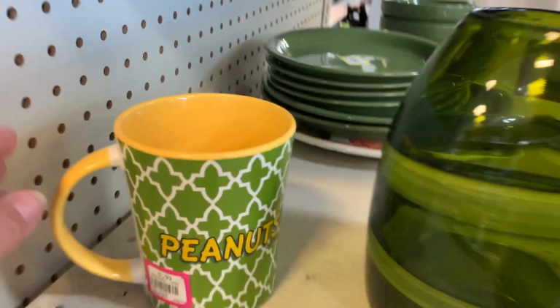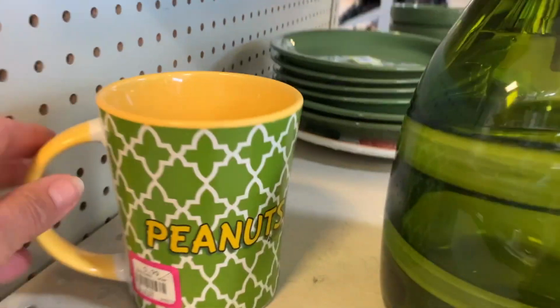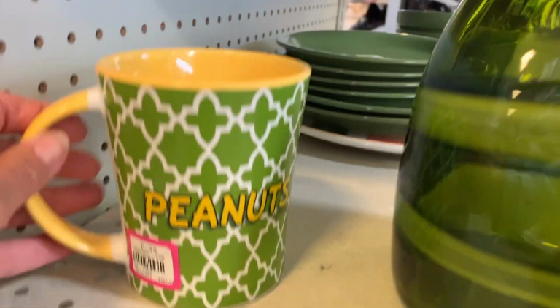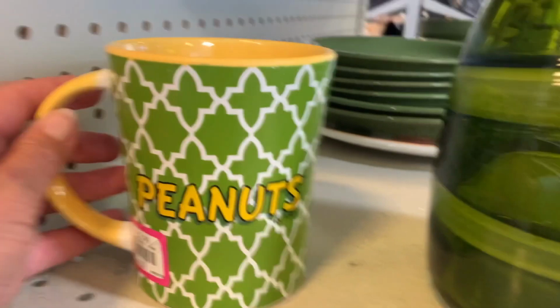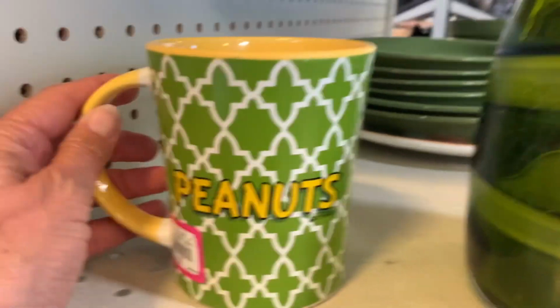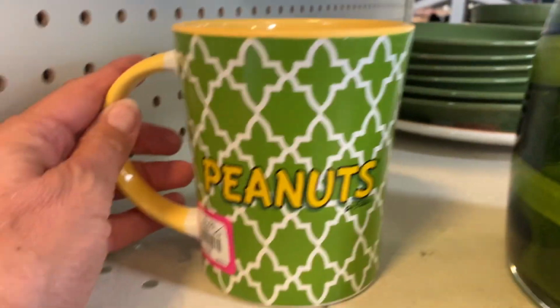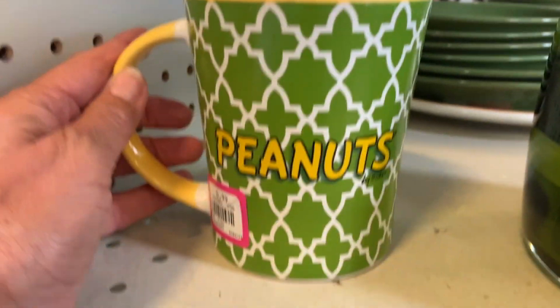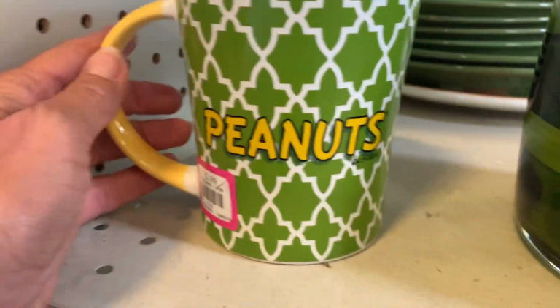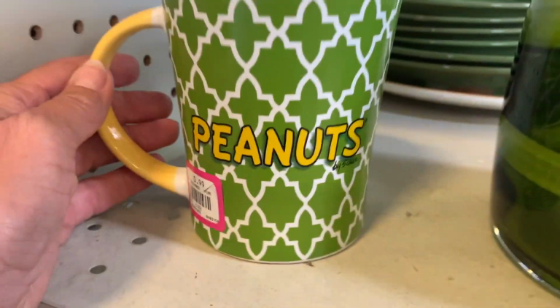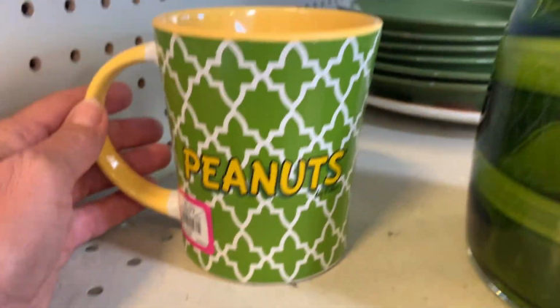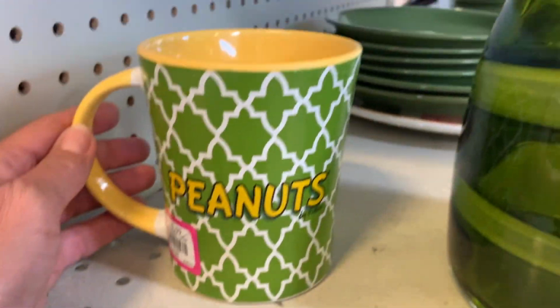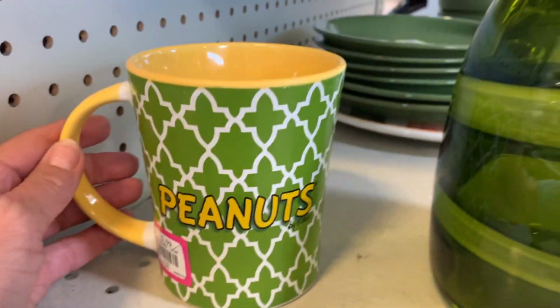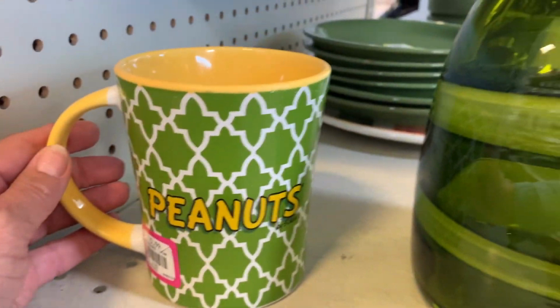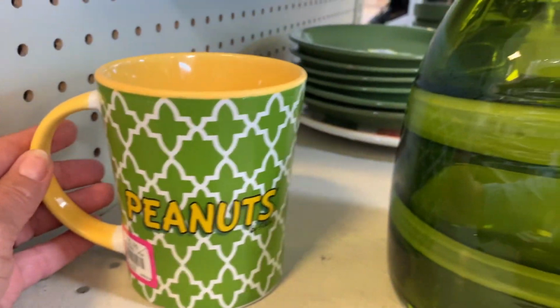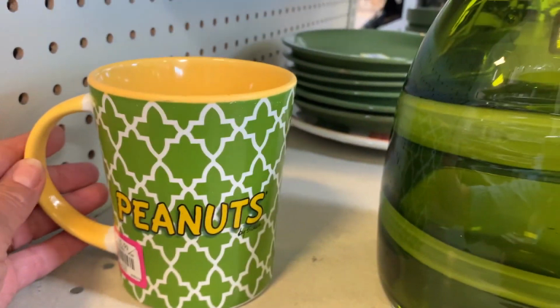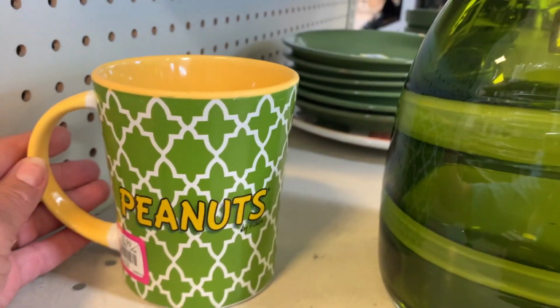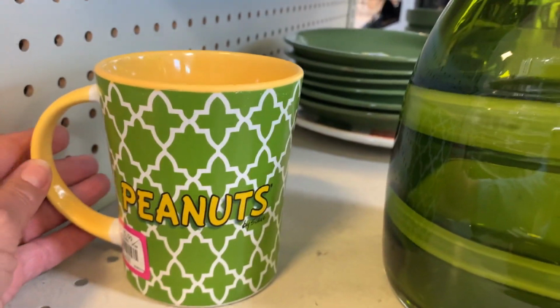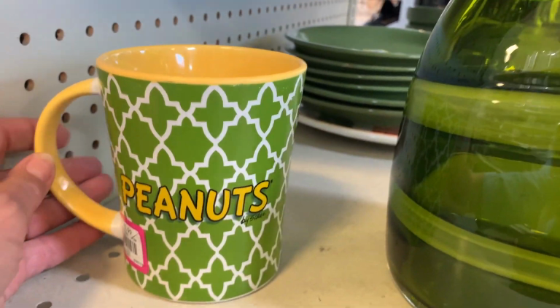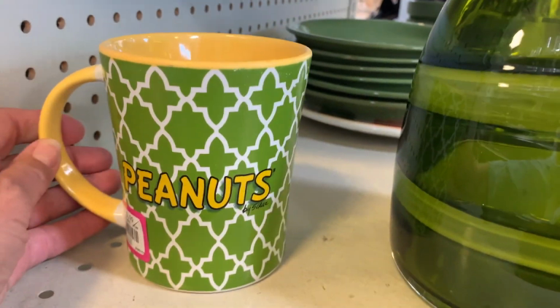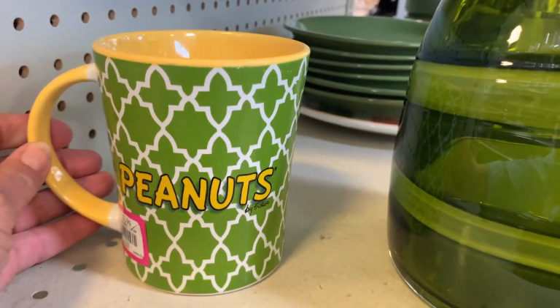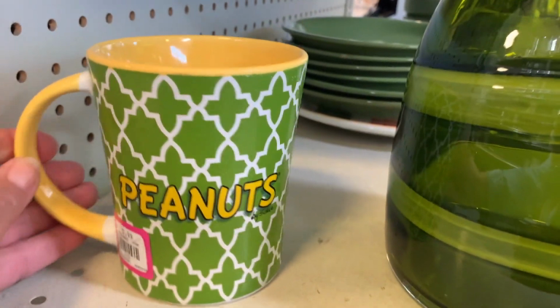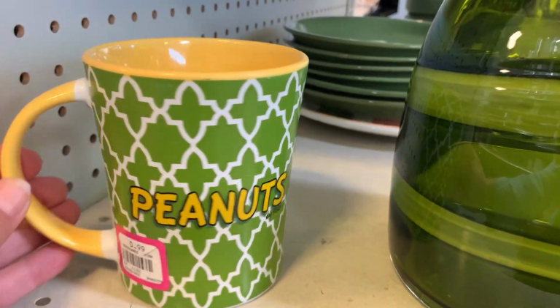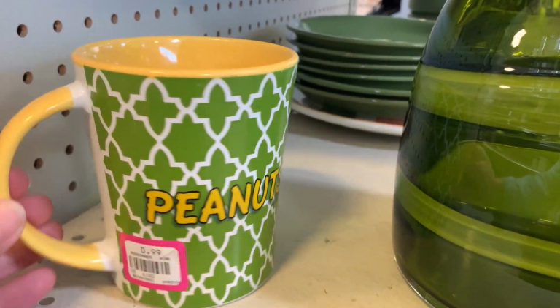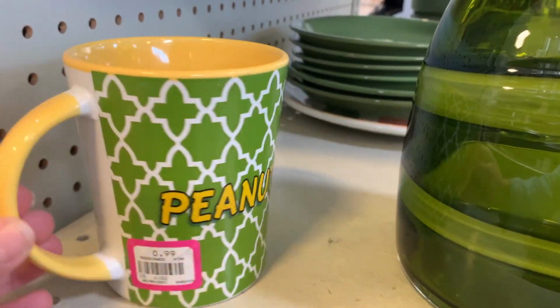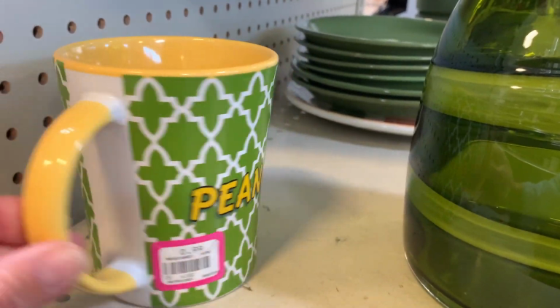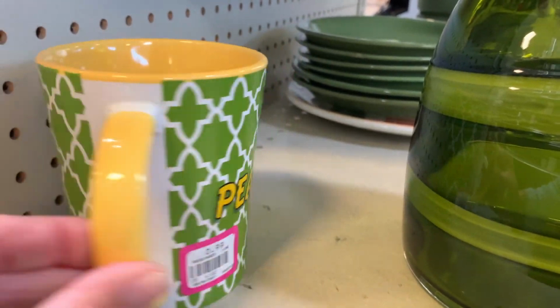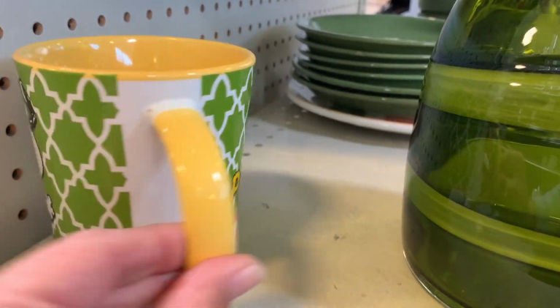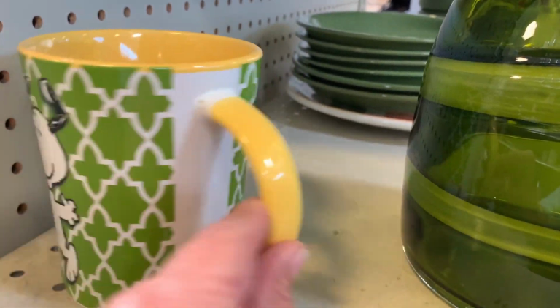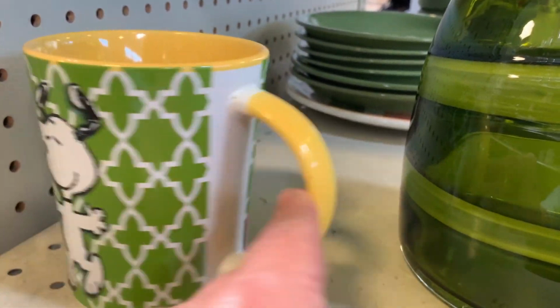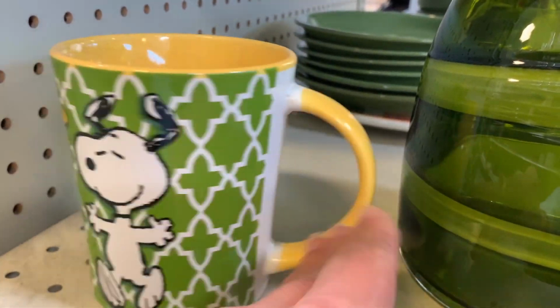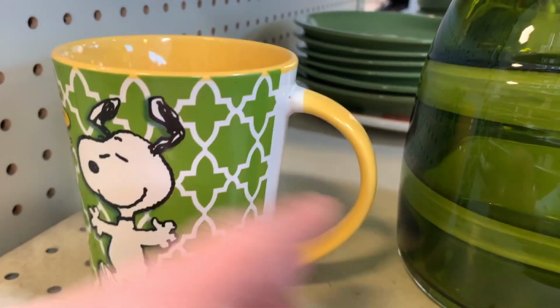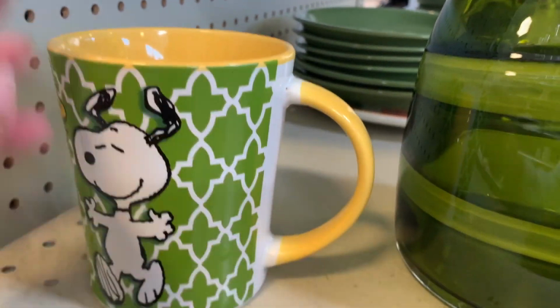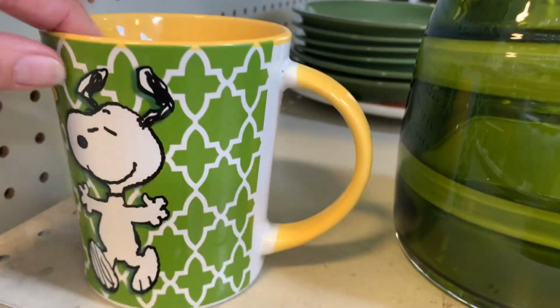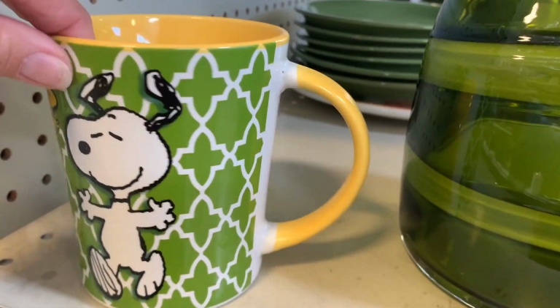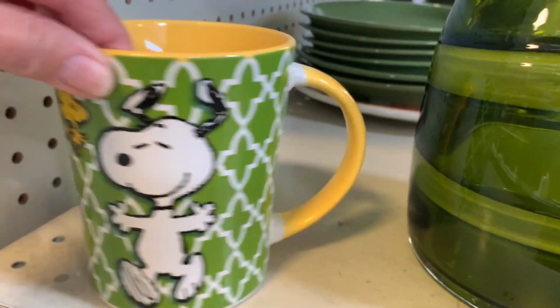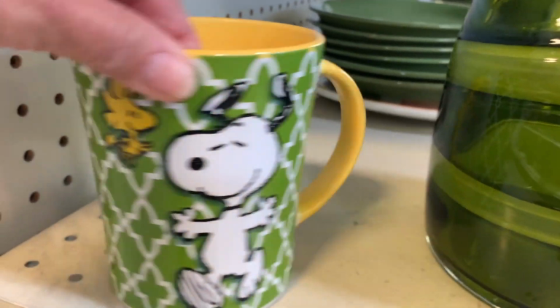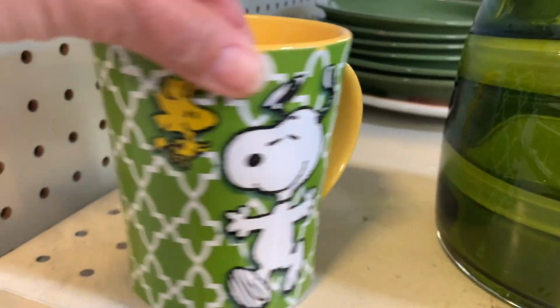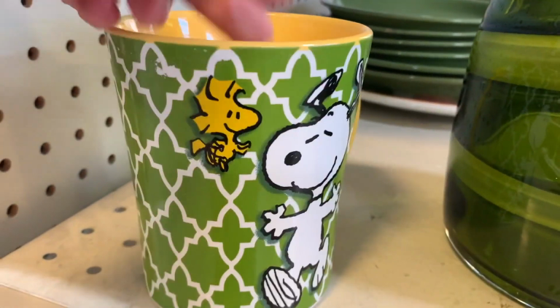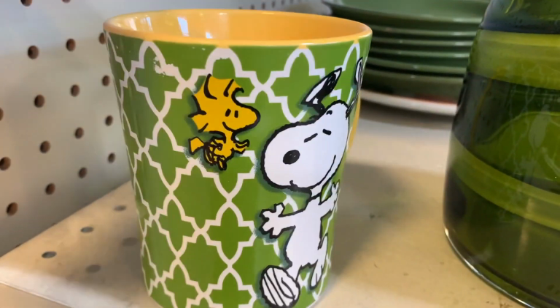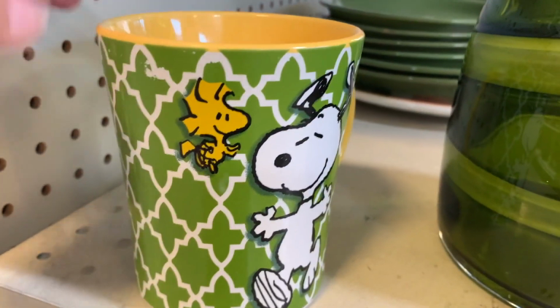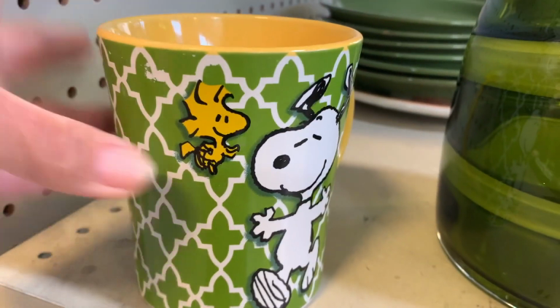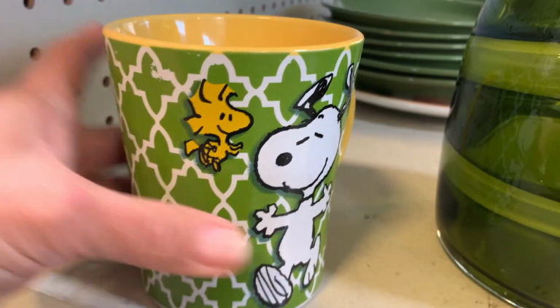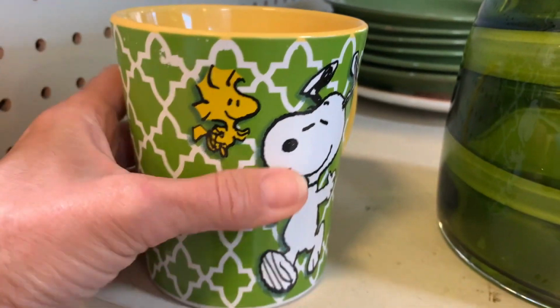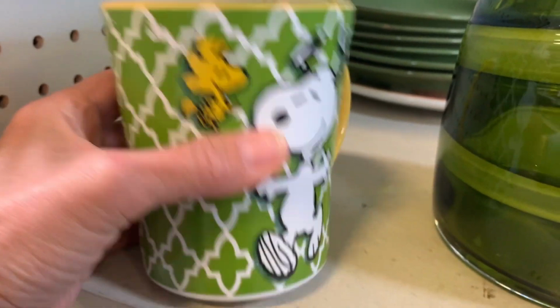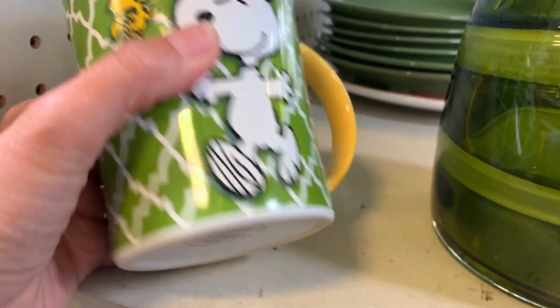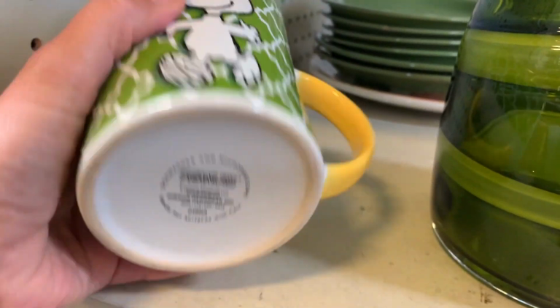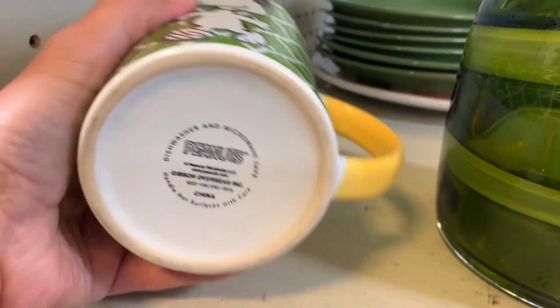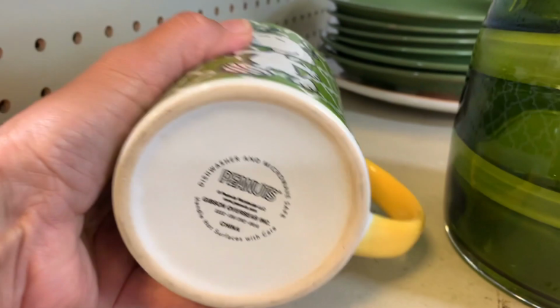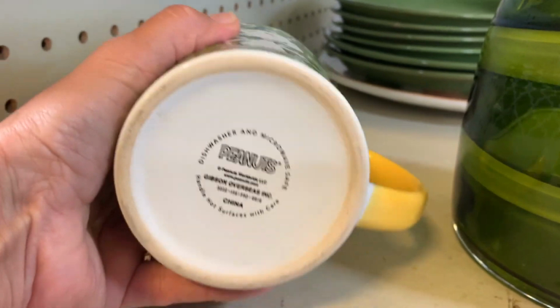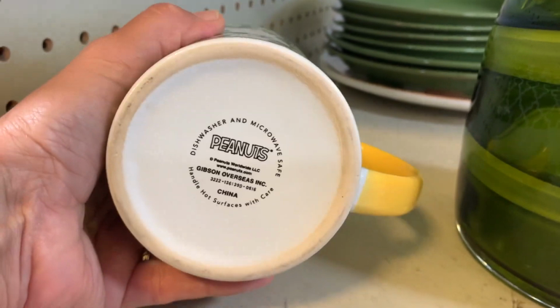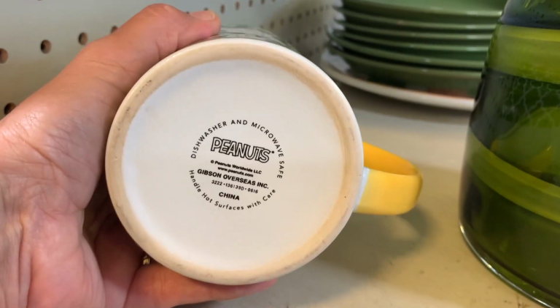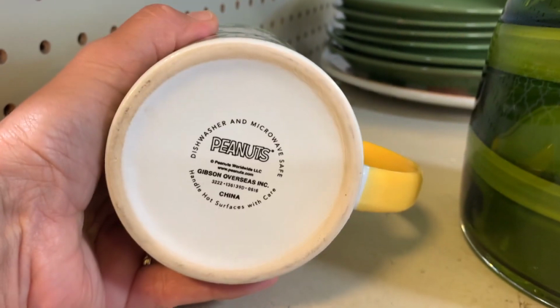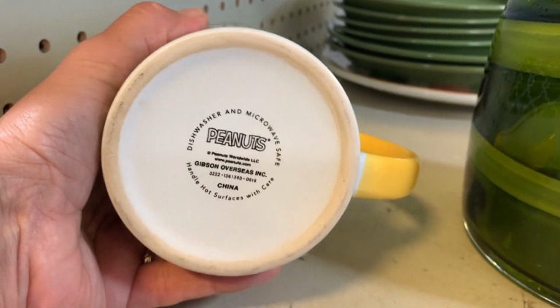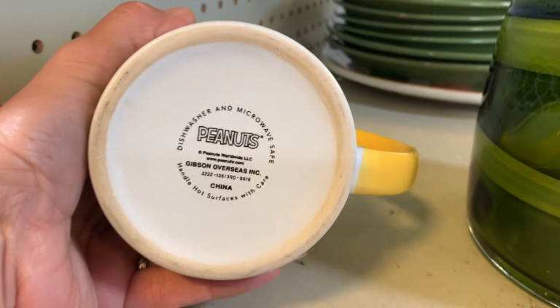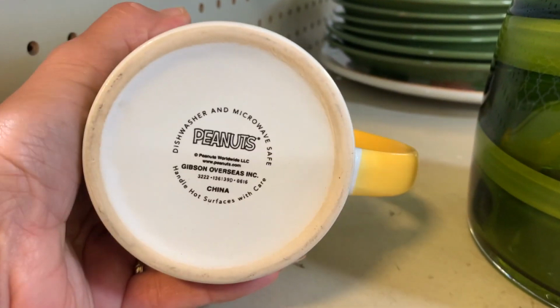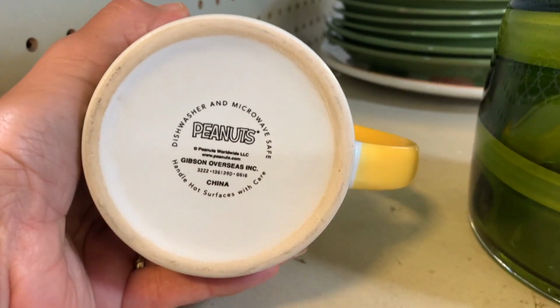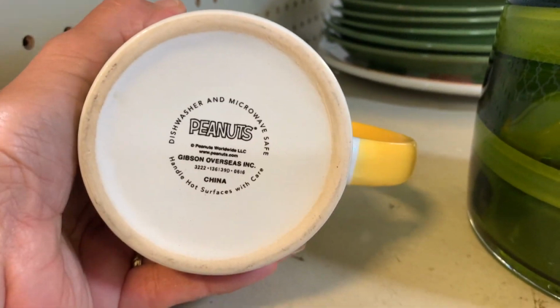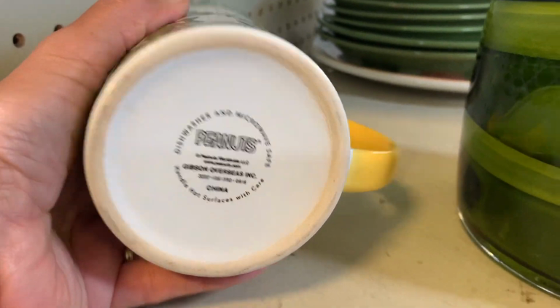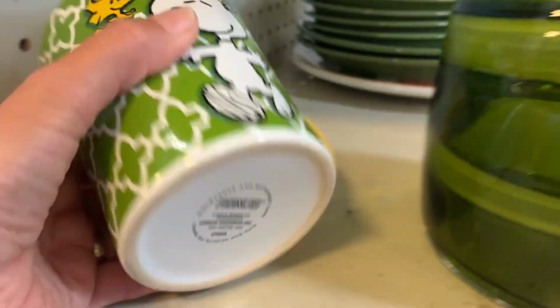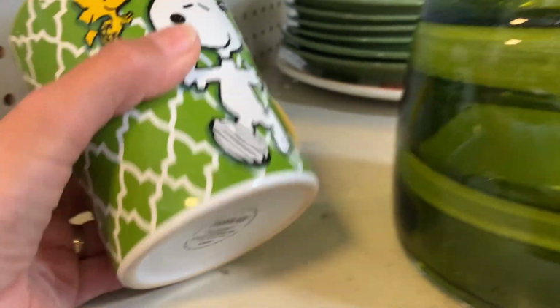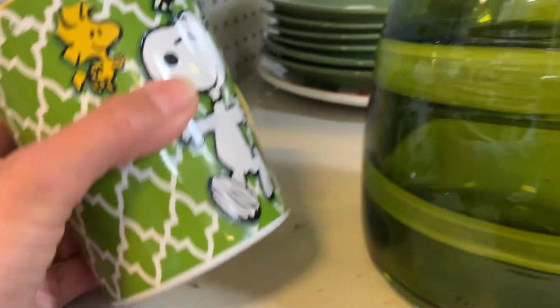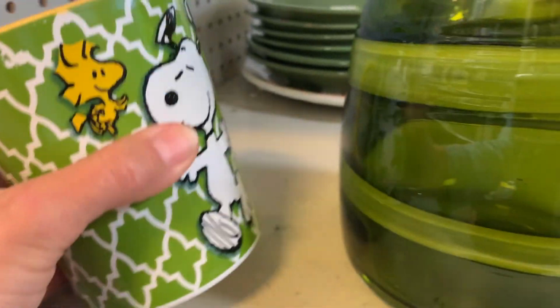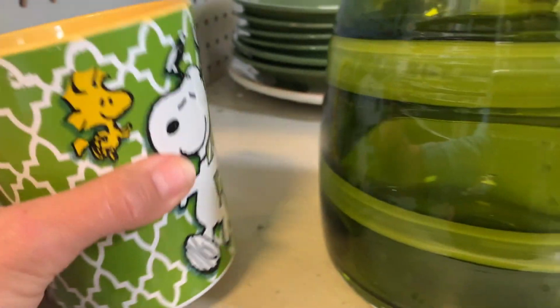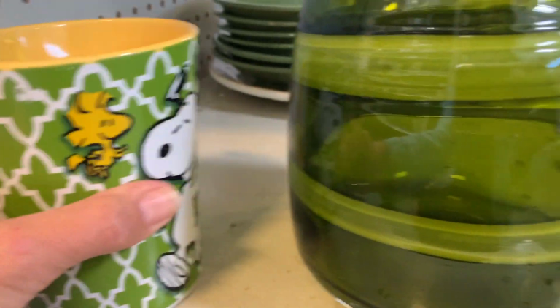I was not going to buy this, but I had to look at it because Snoopy always makes me happy. I love Snoopy.